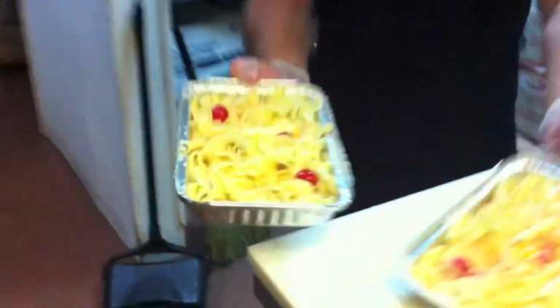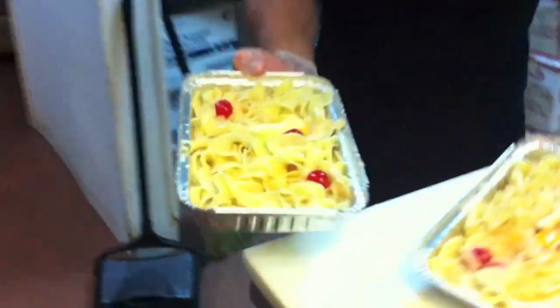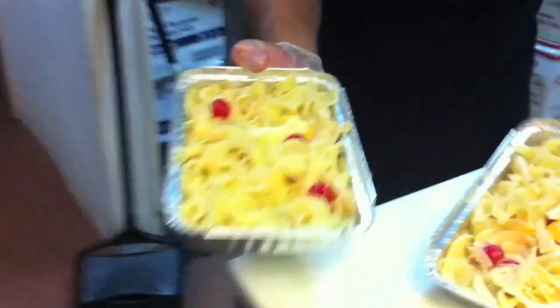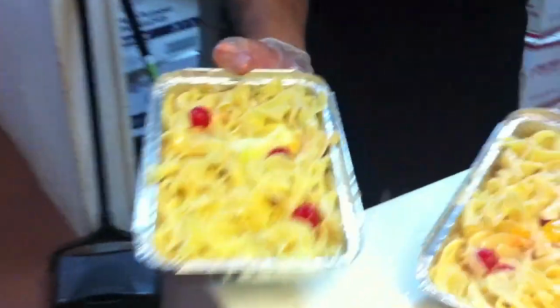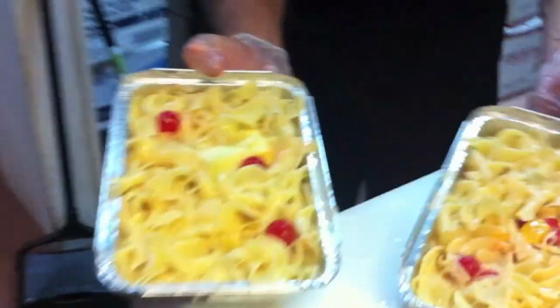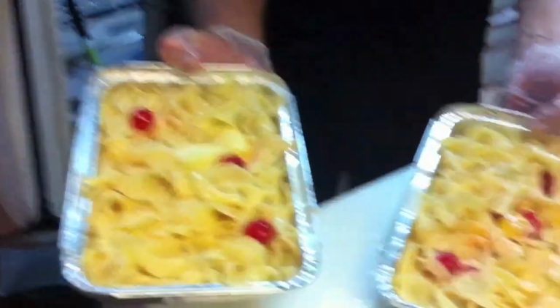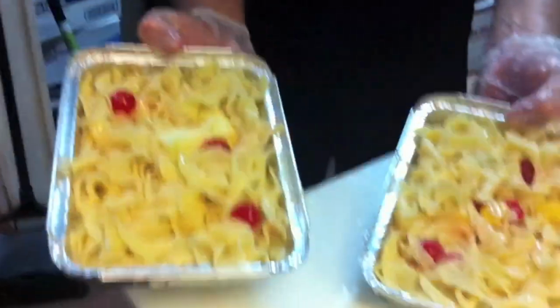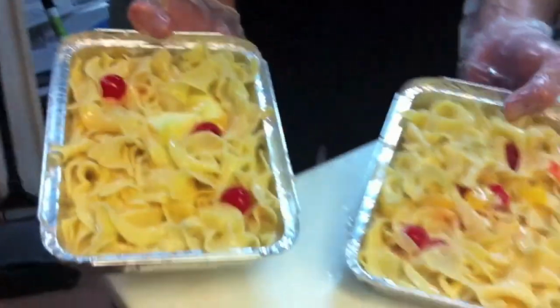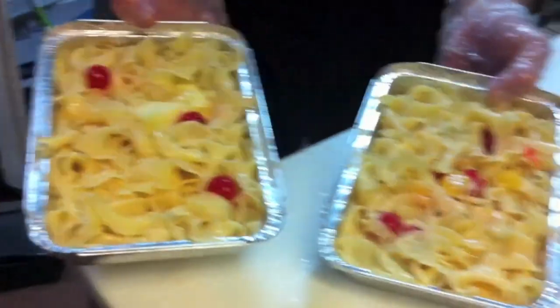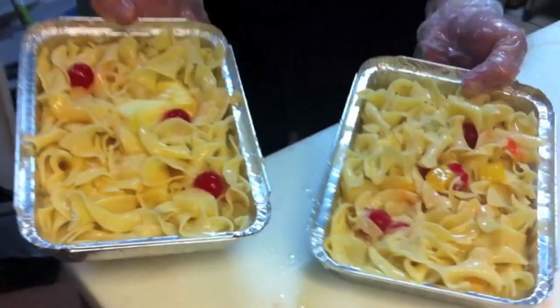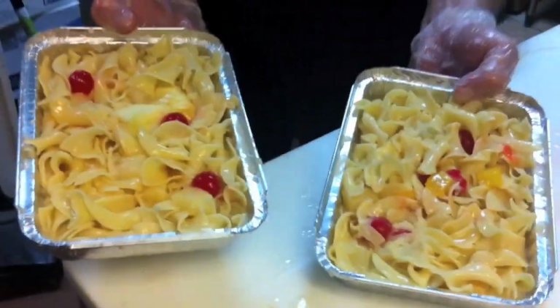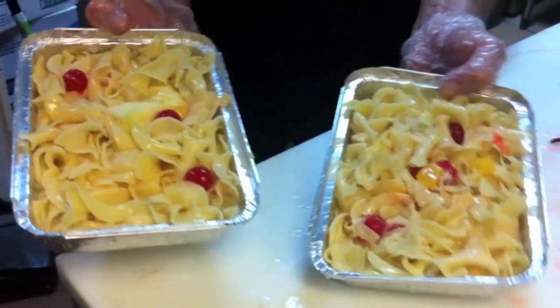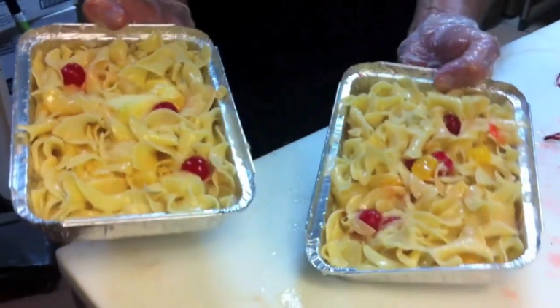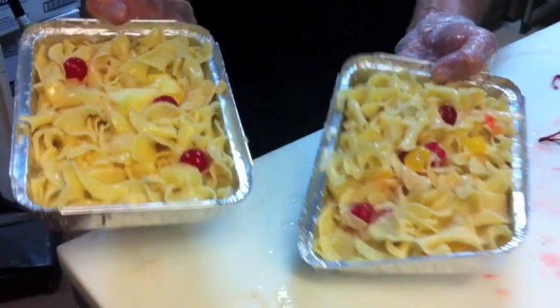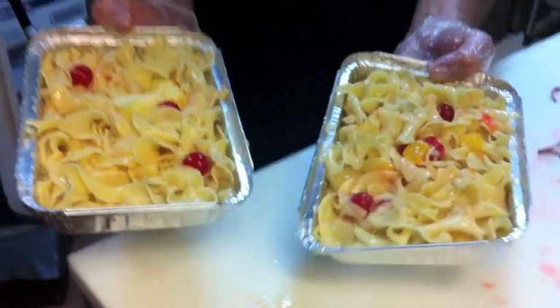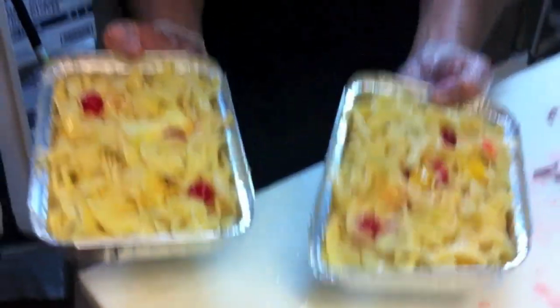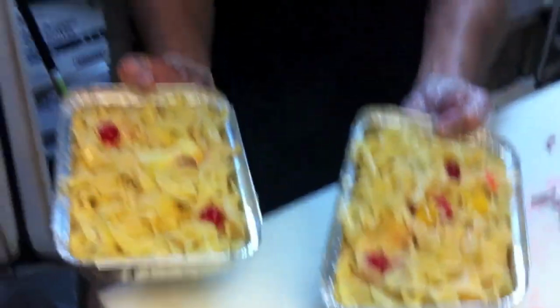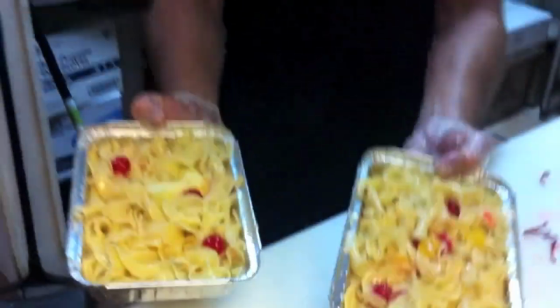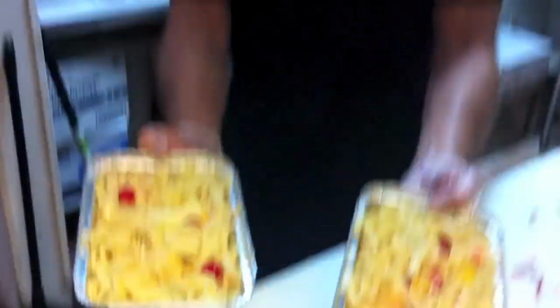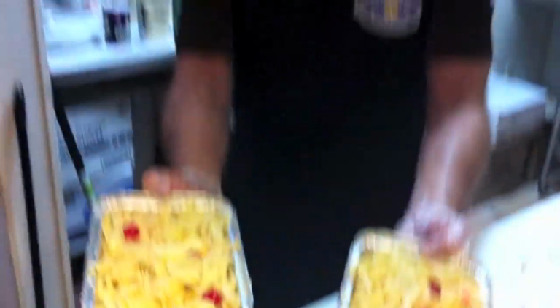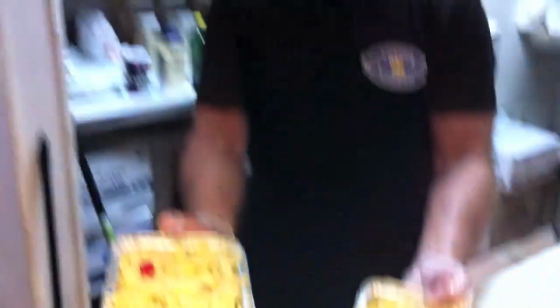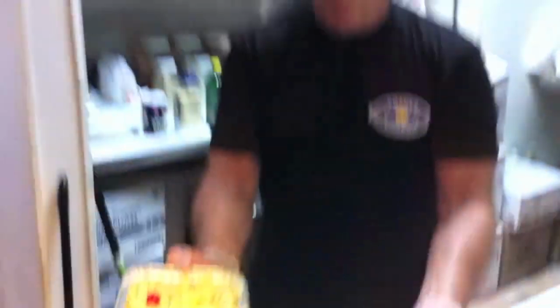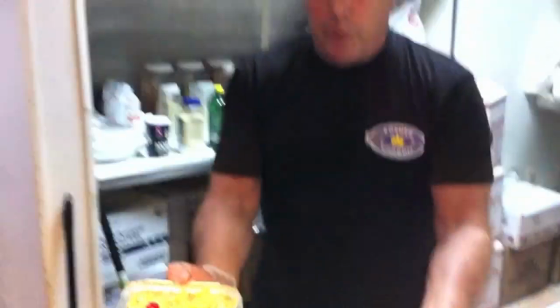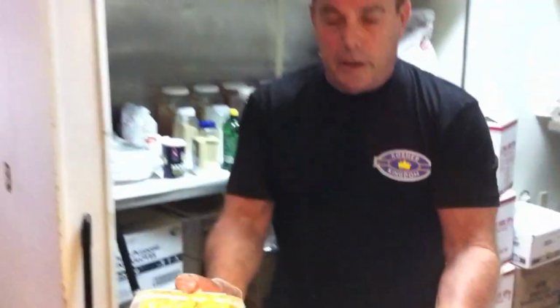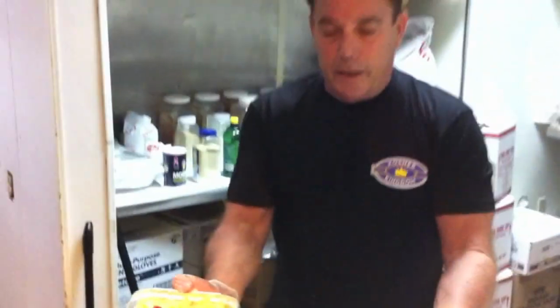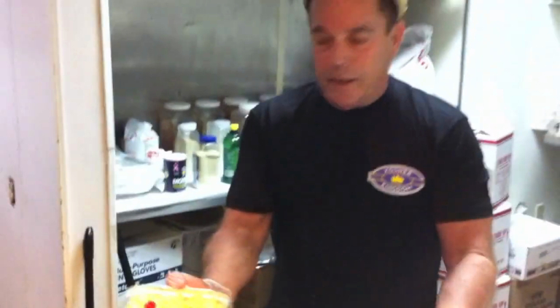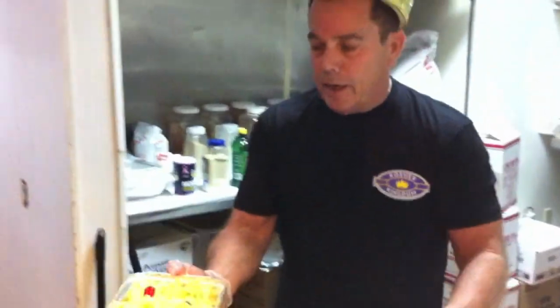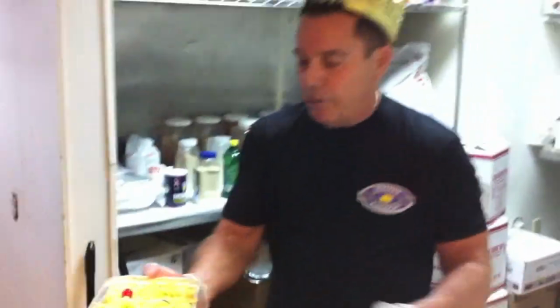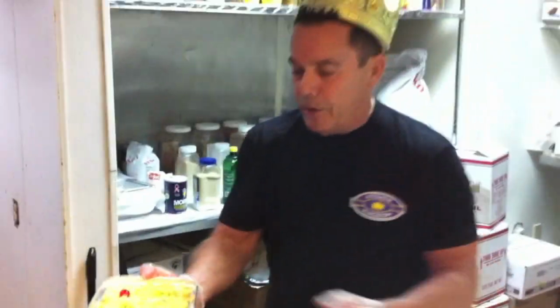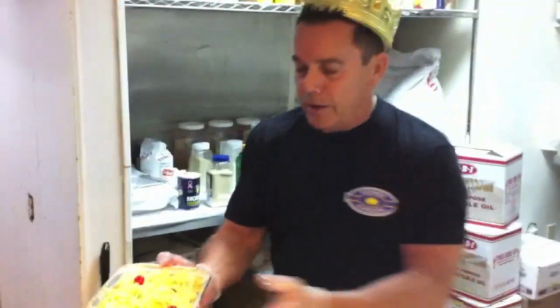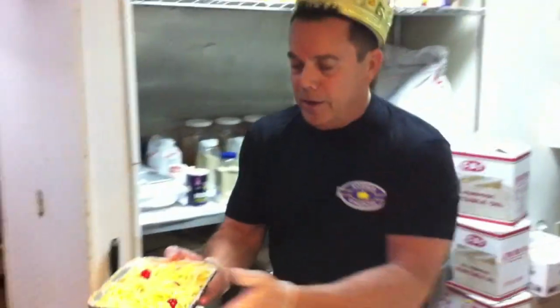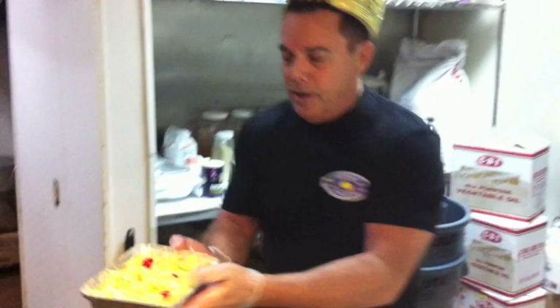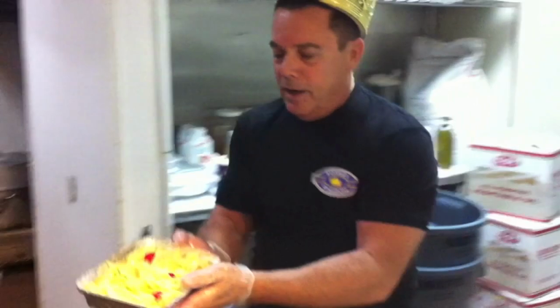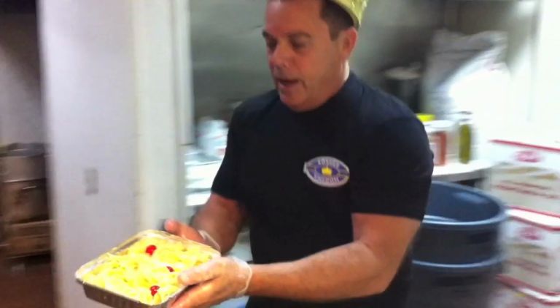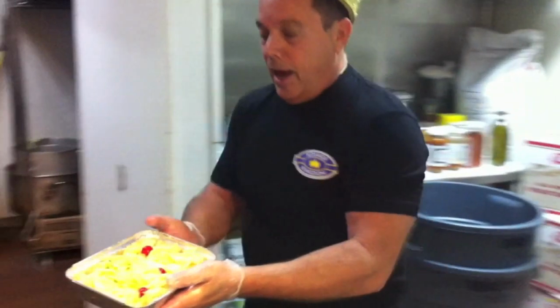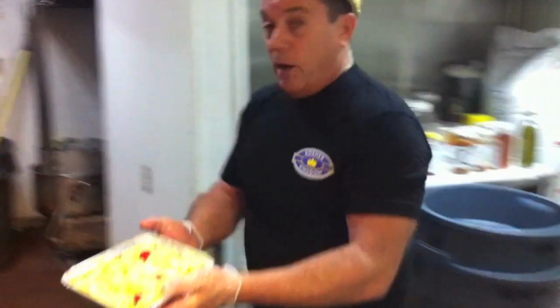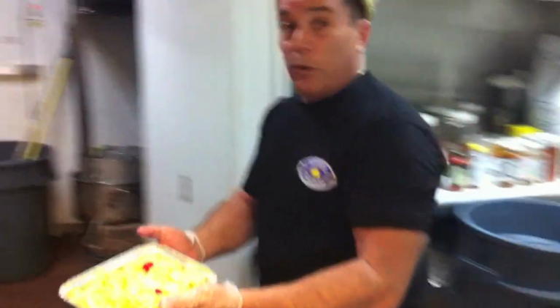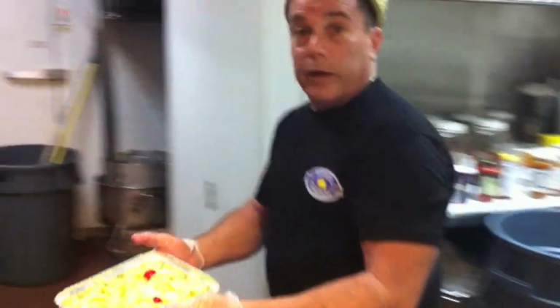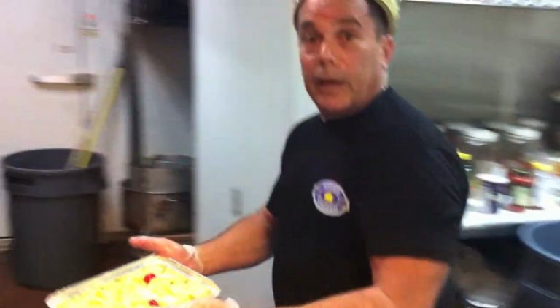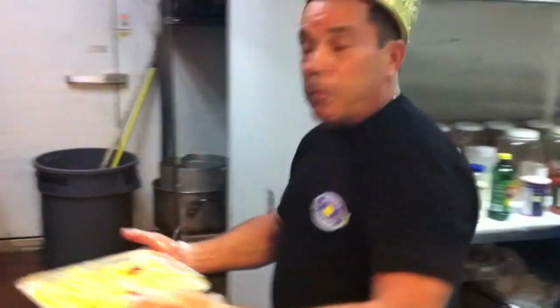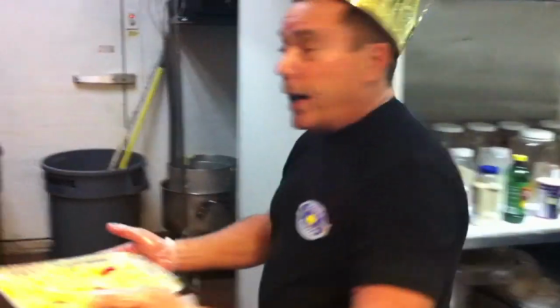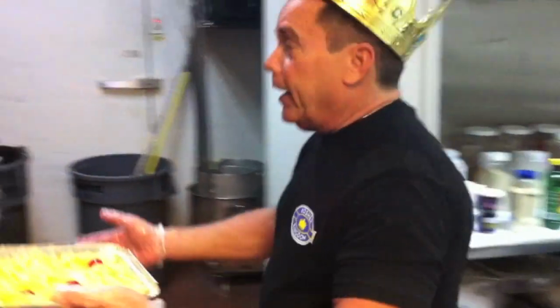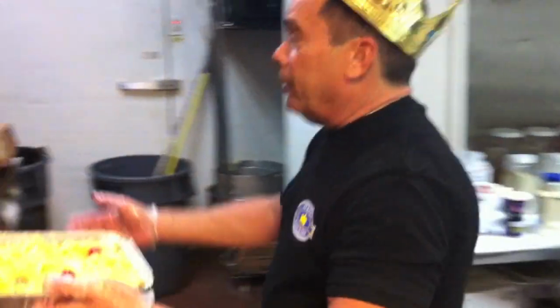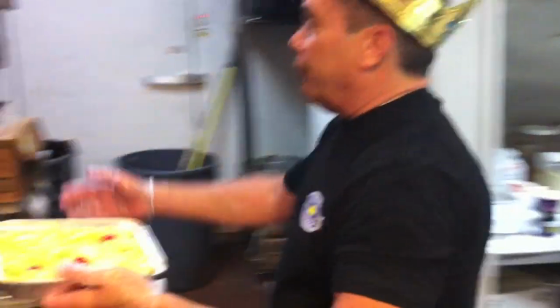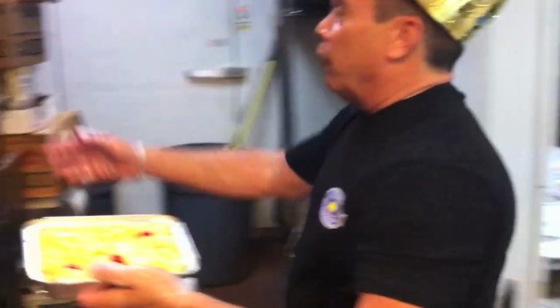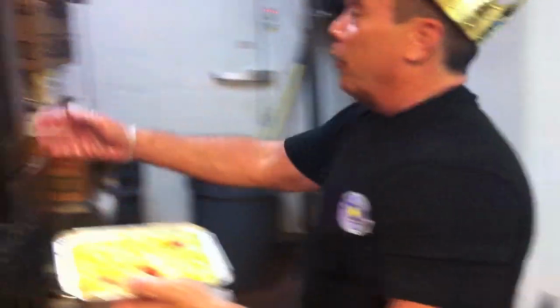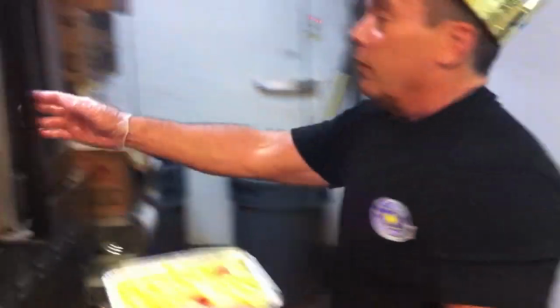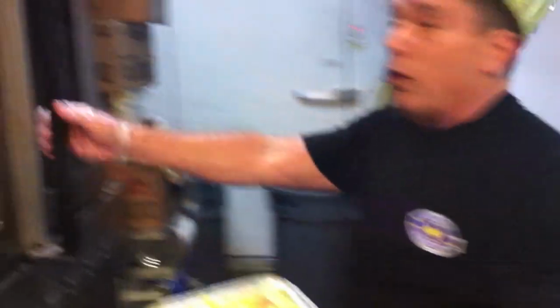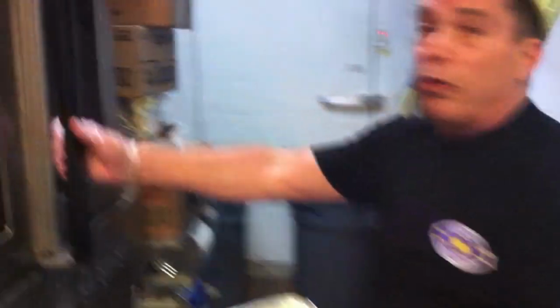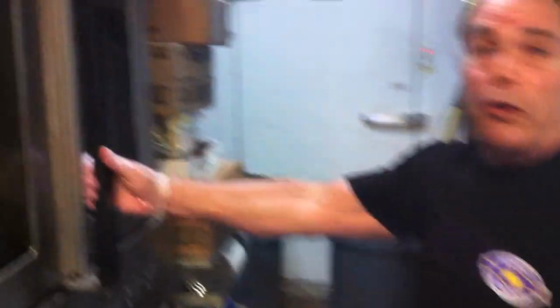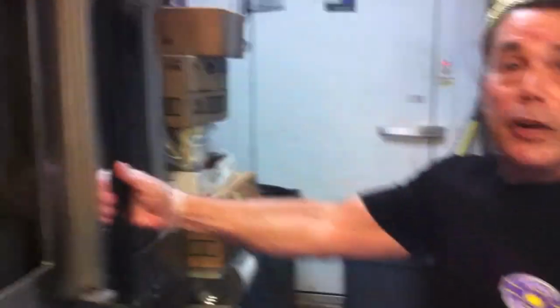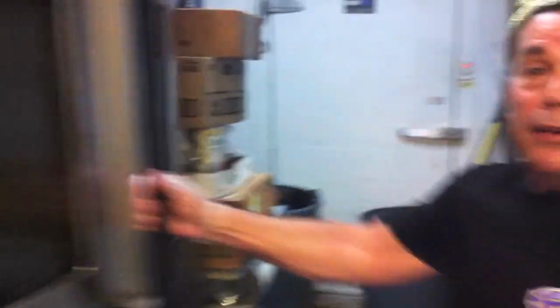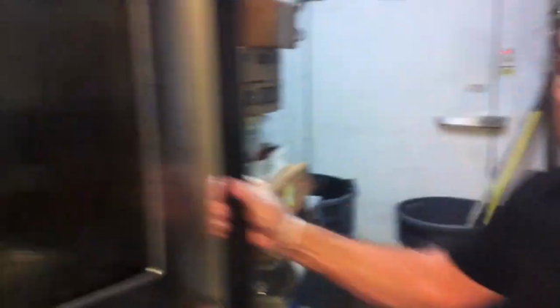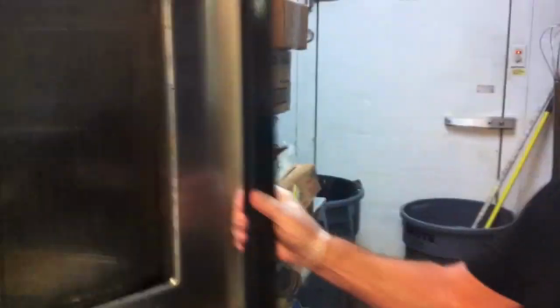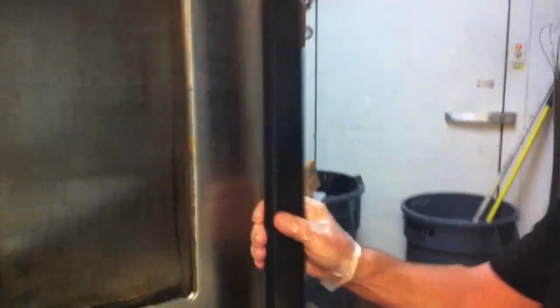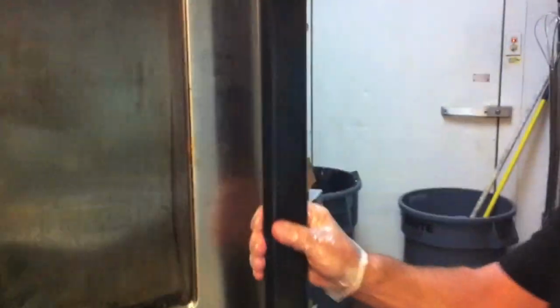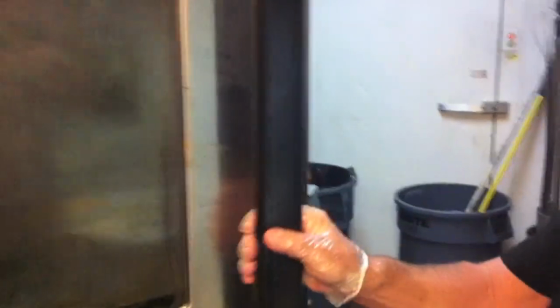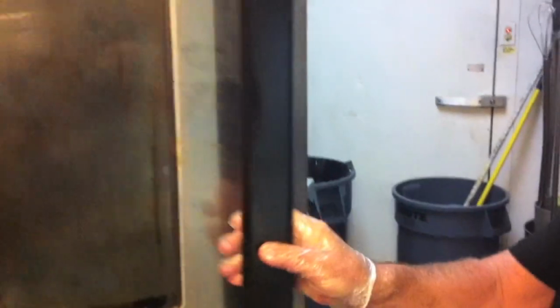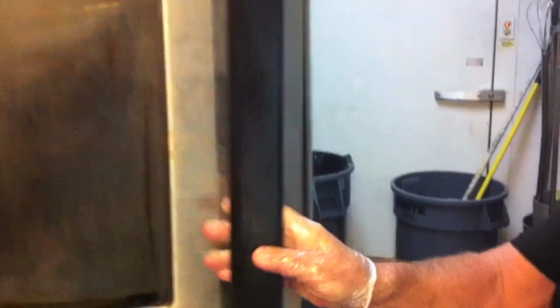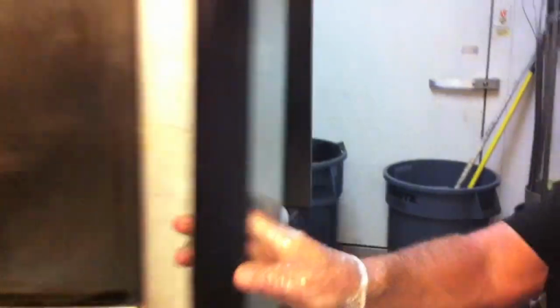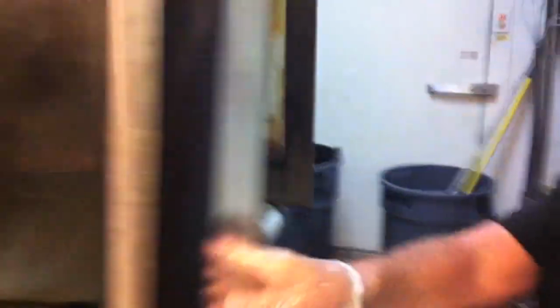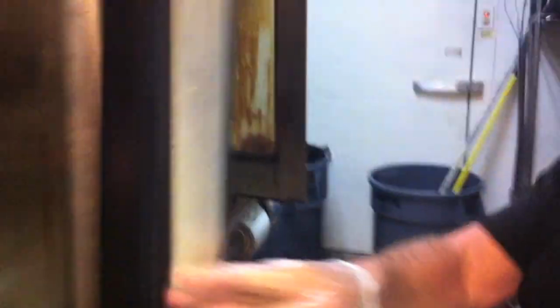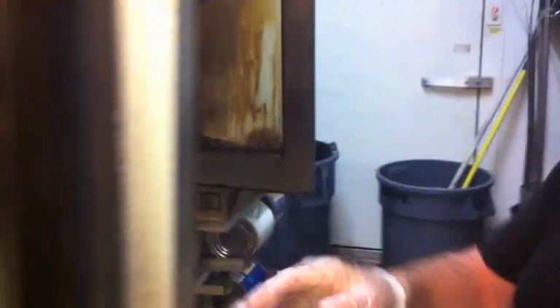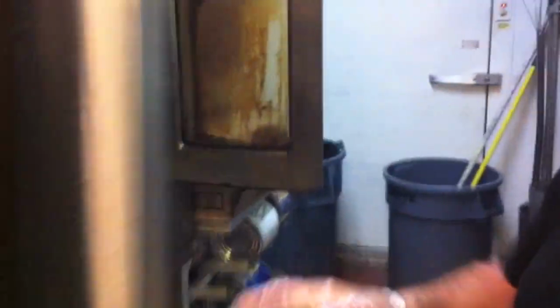Beautiful noodle kugel. We're going to take it and put it in the oven and bake it for 35 to 40 minutes.